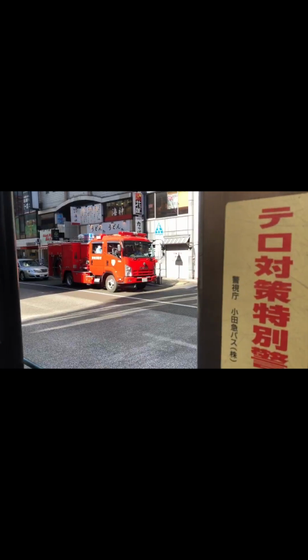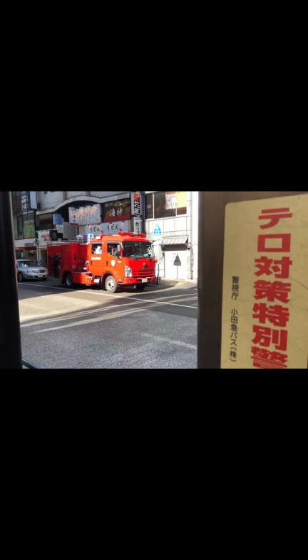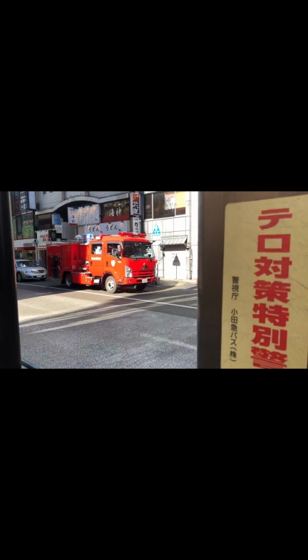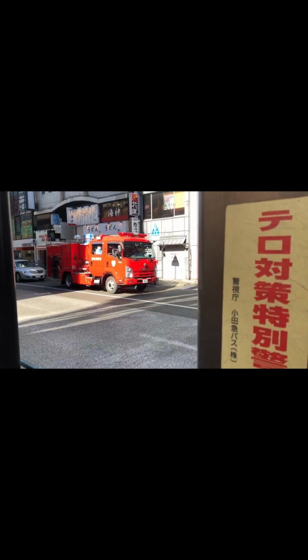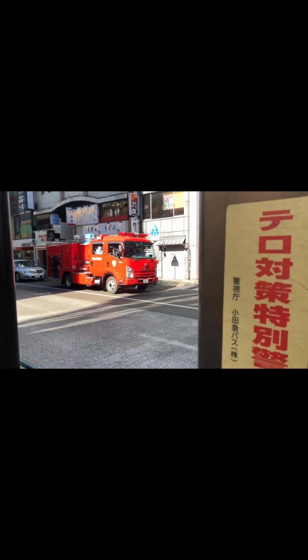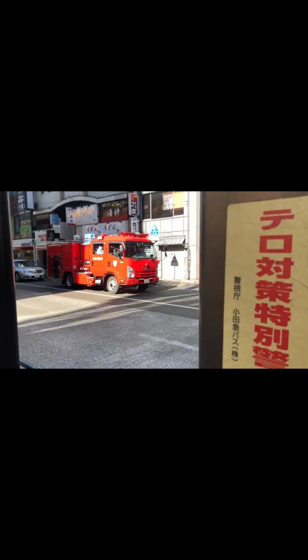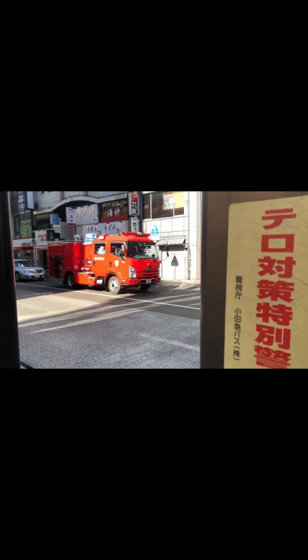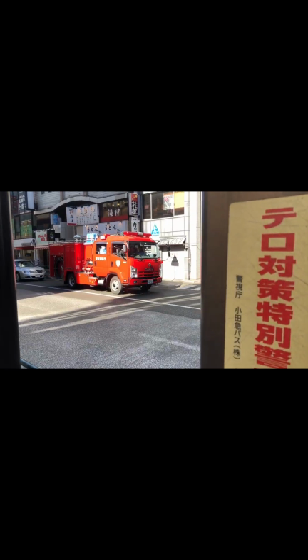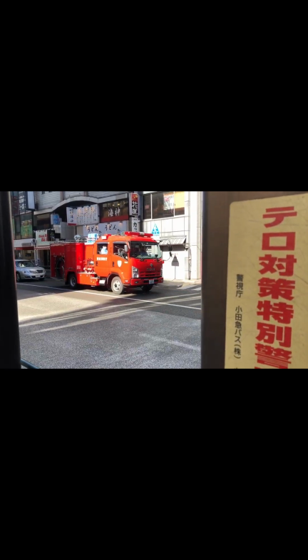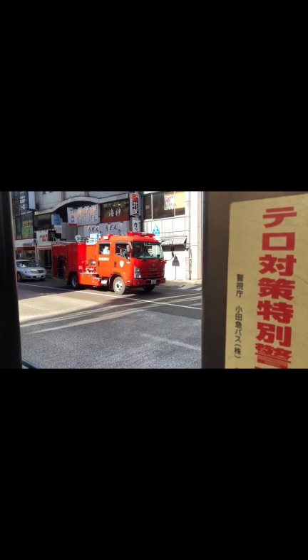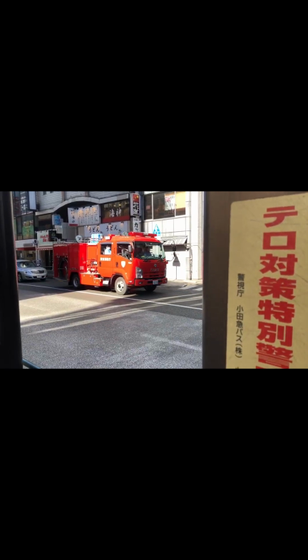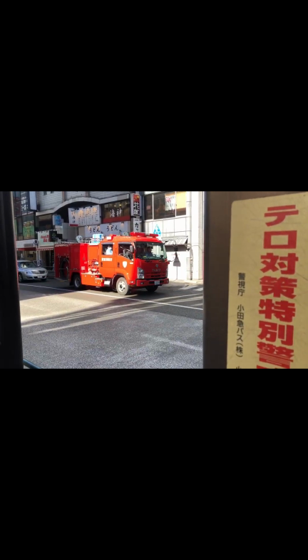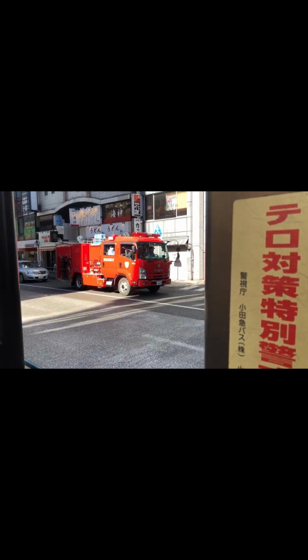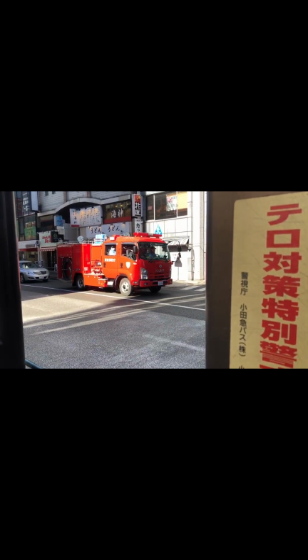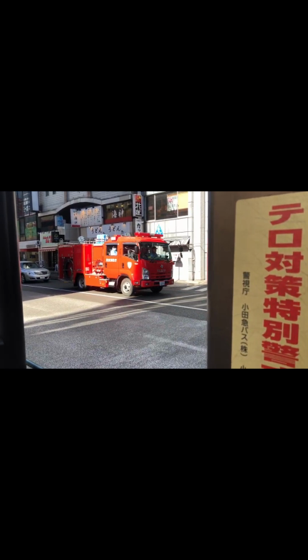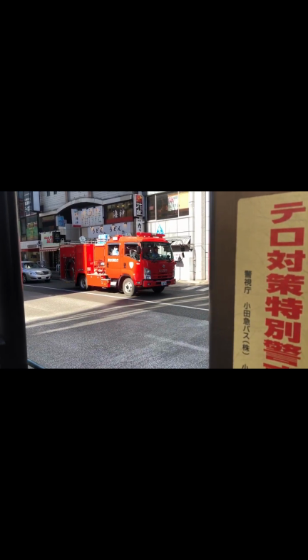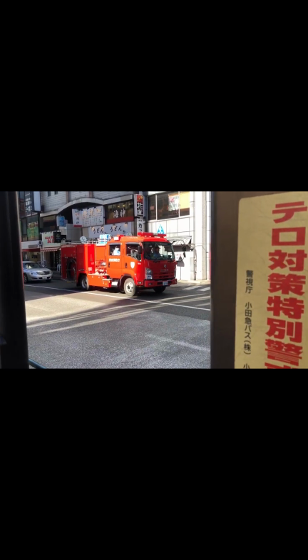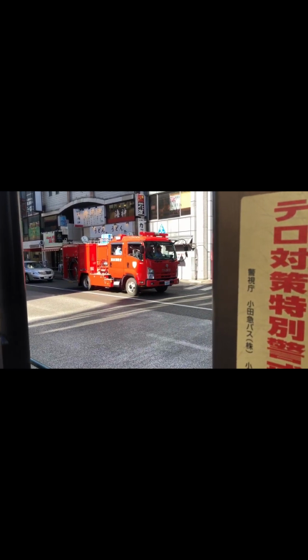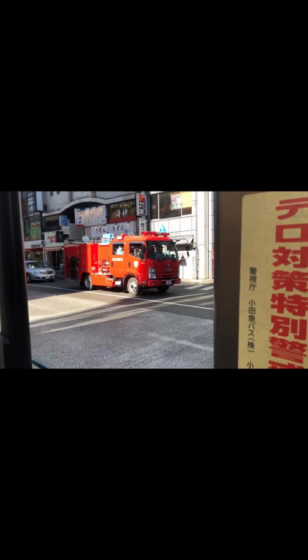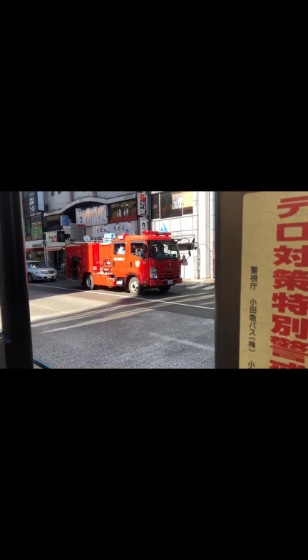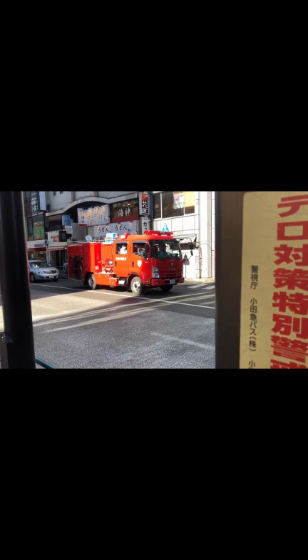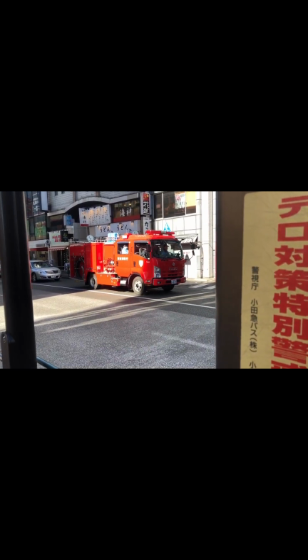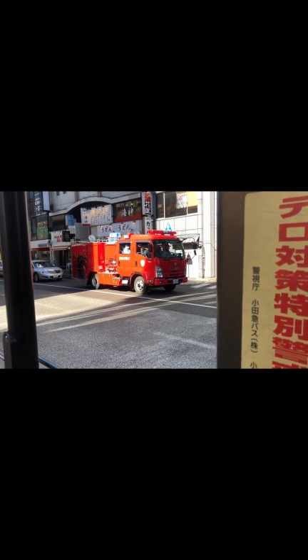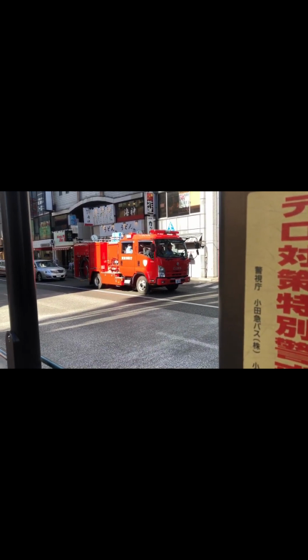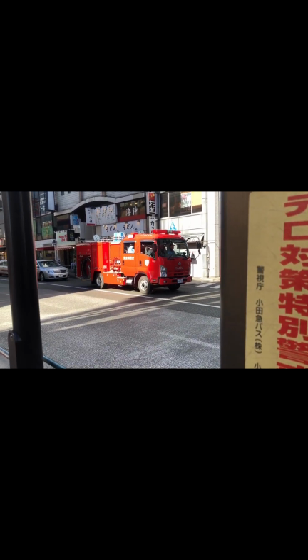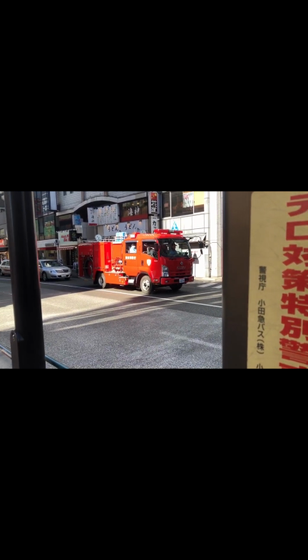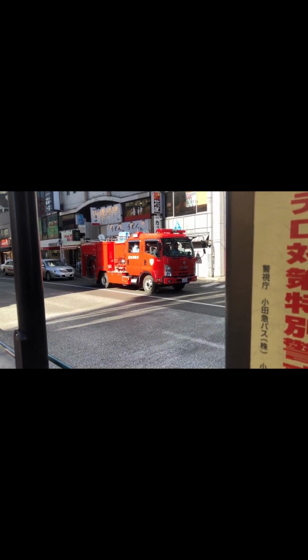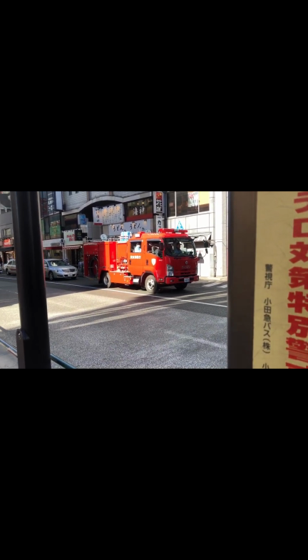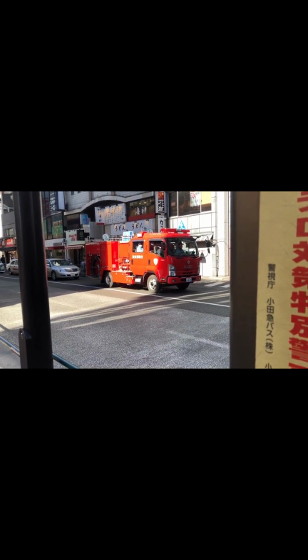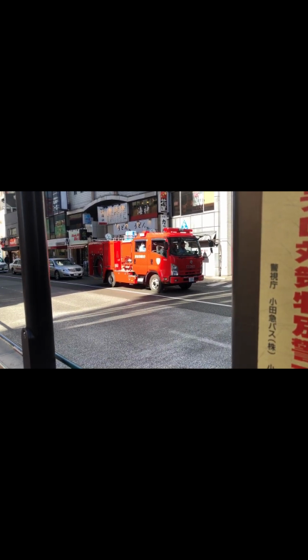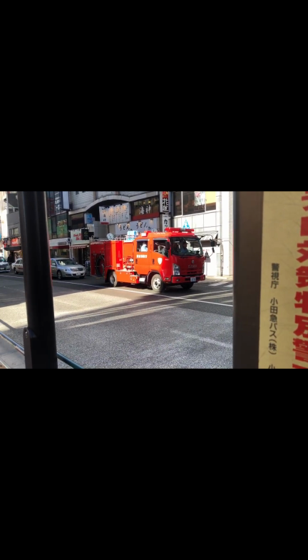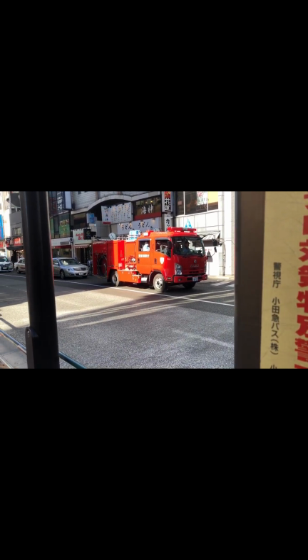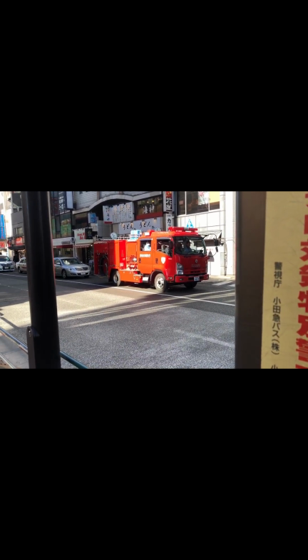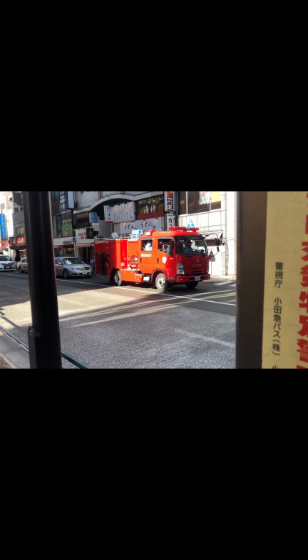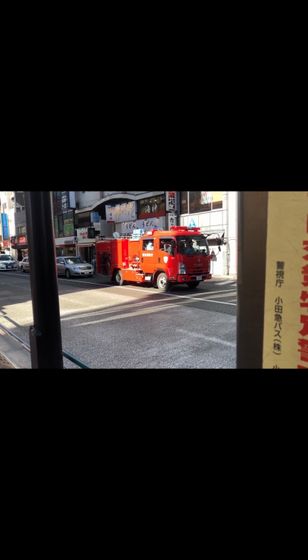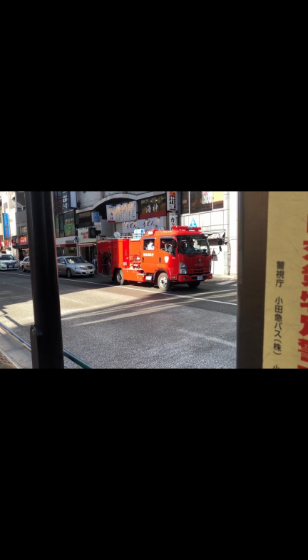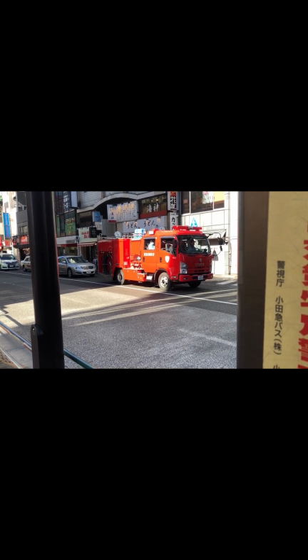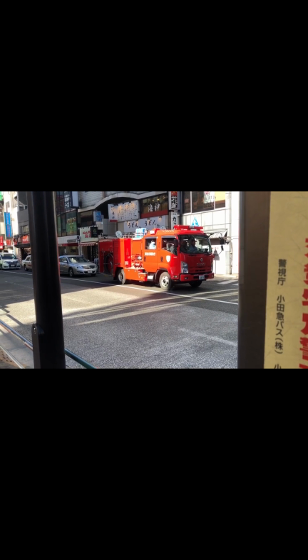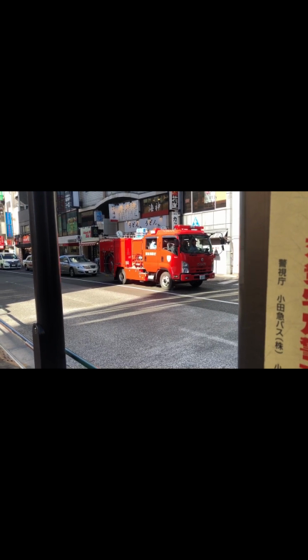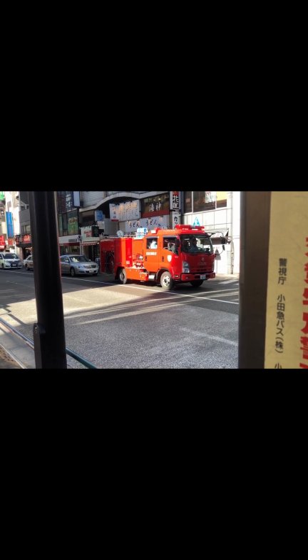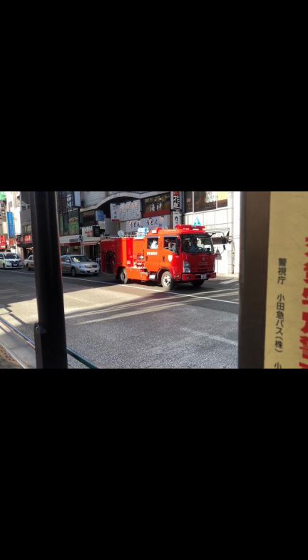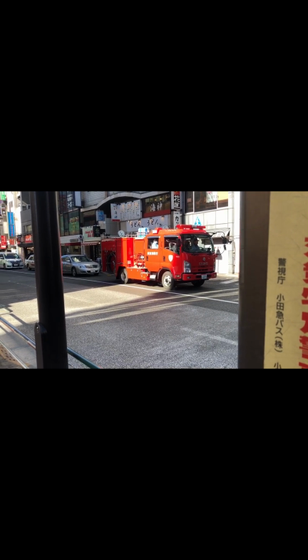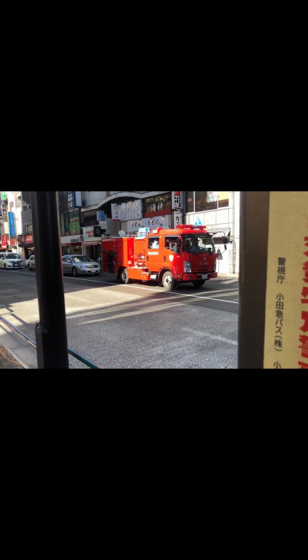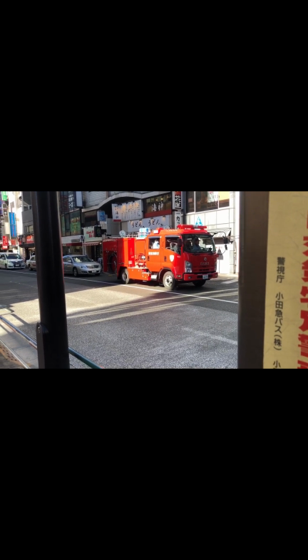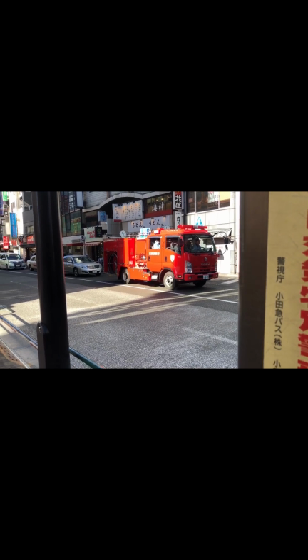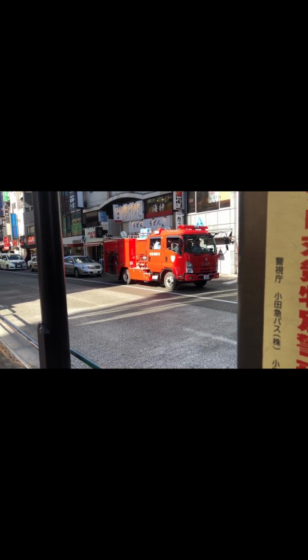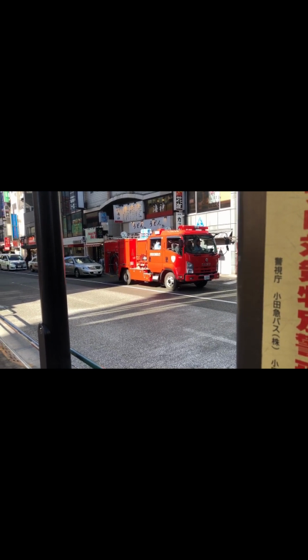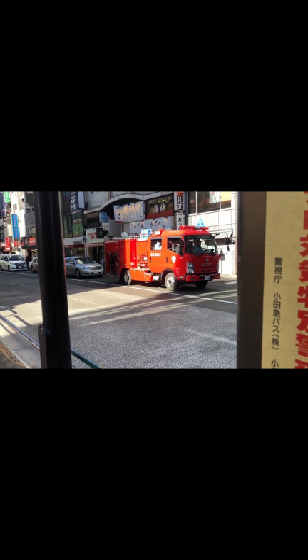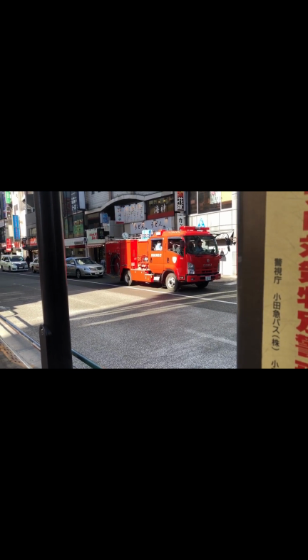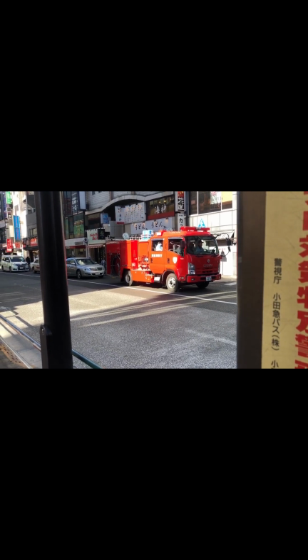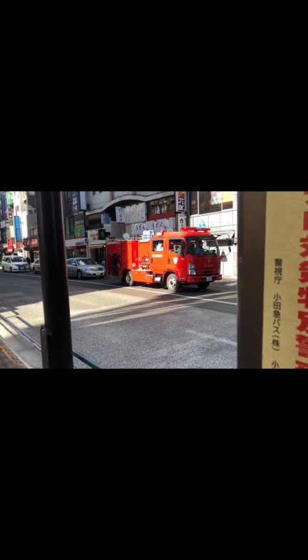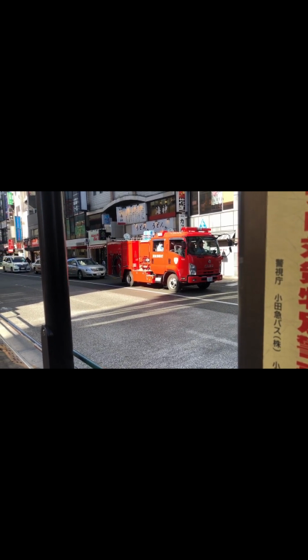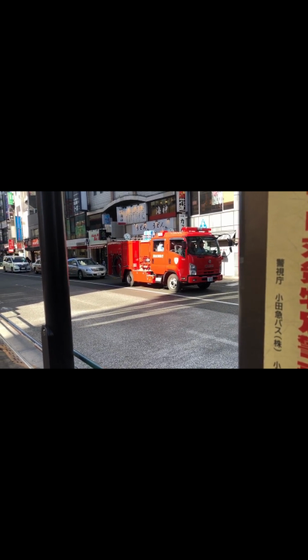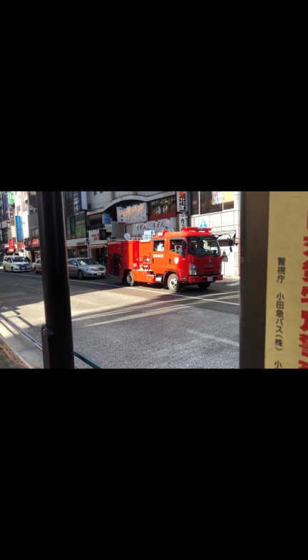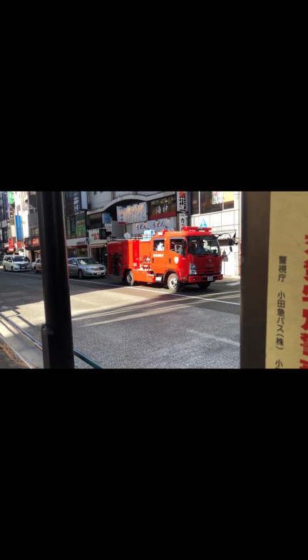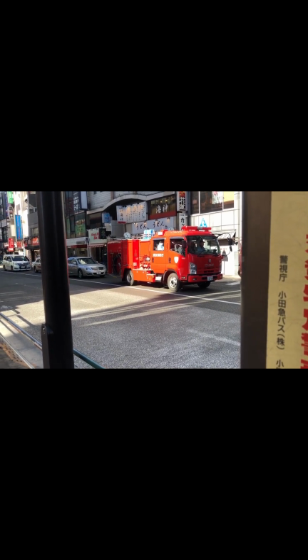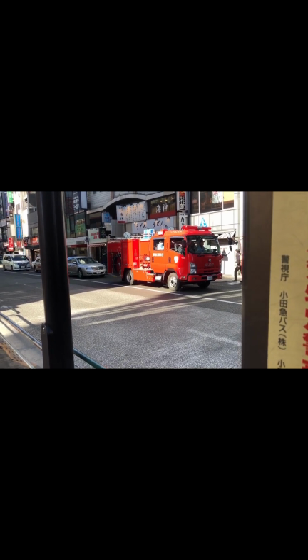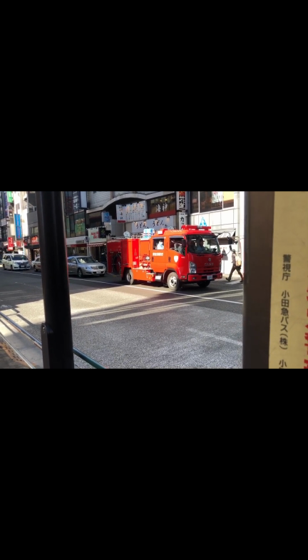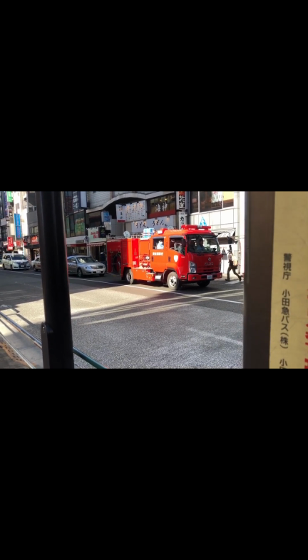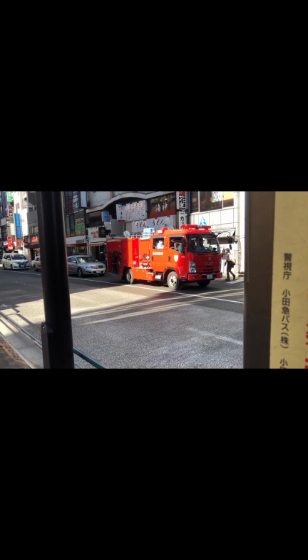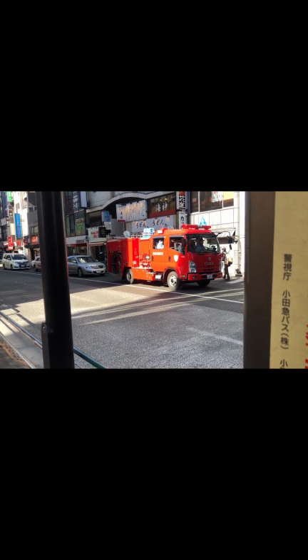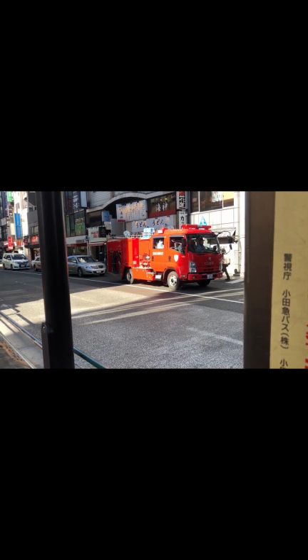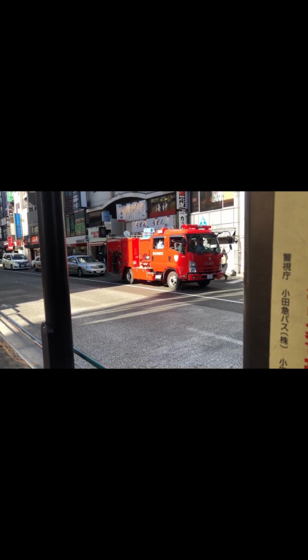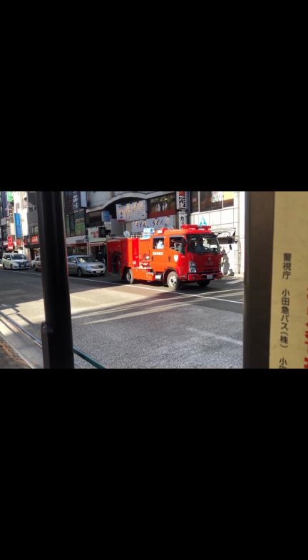This is a Japanese fire truck. As you can see, it's really small — kind of cute.